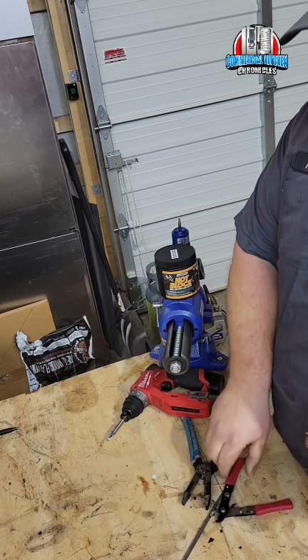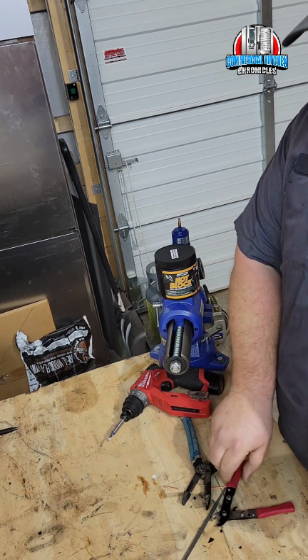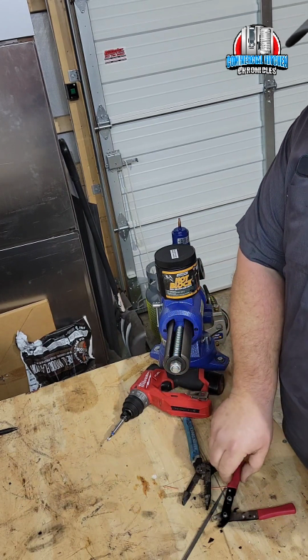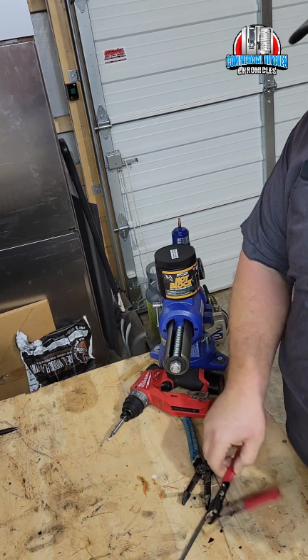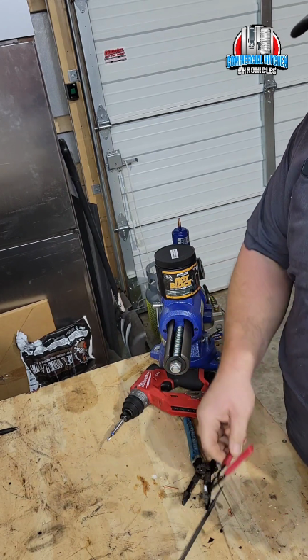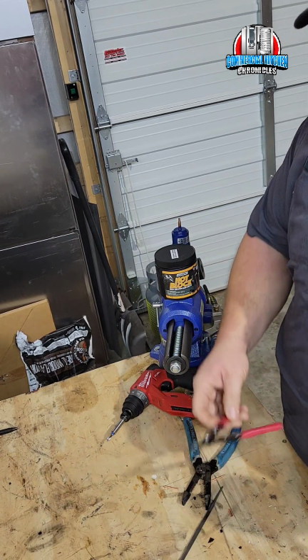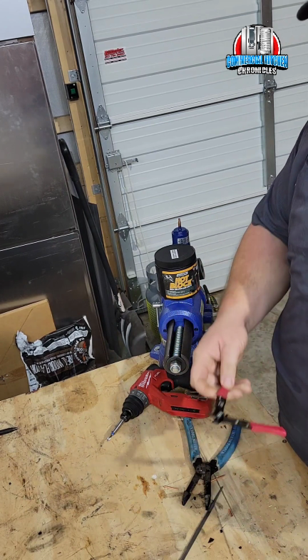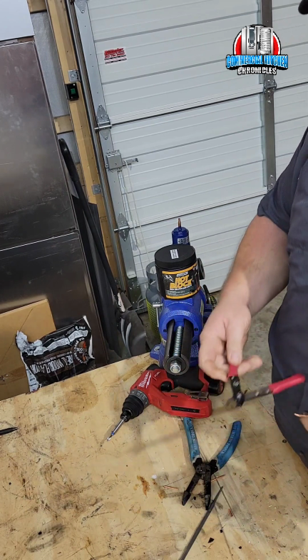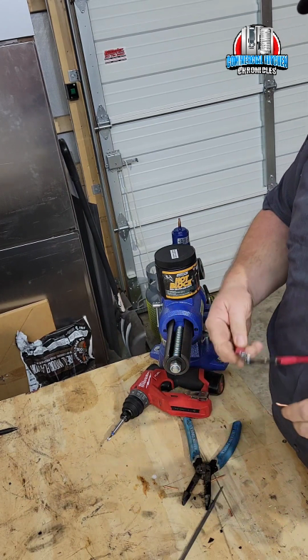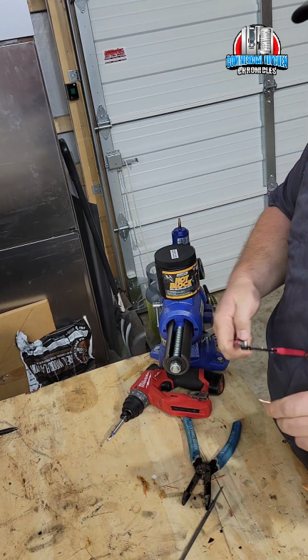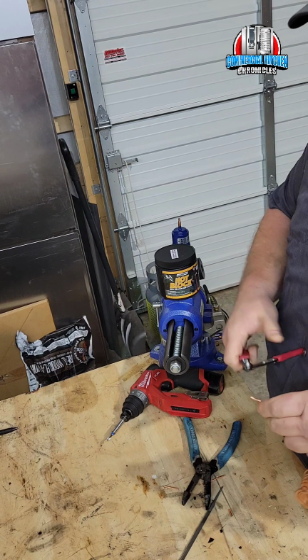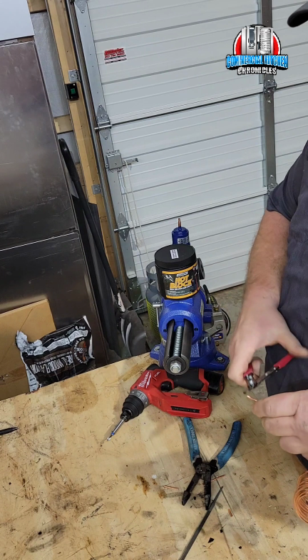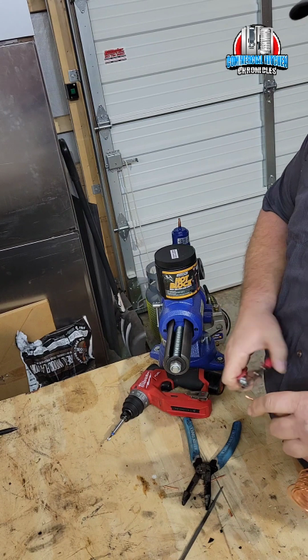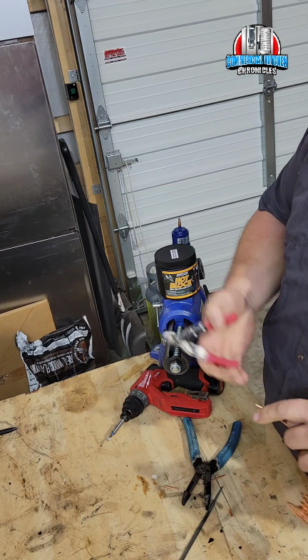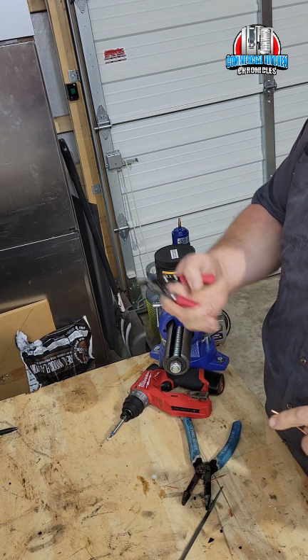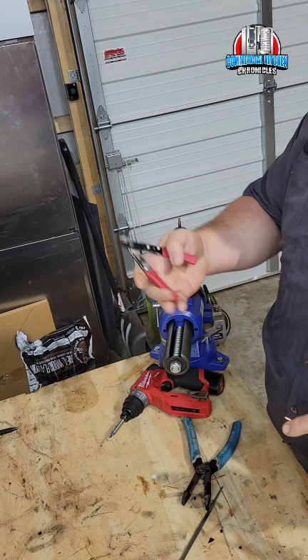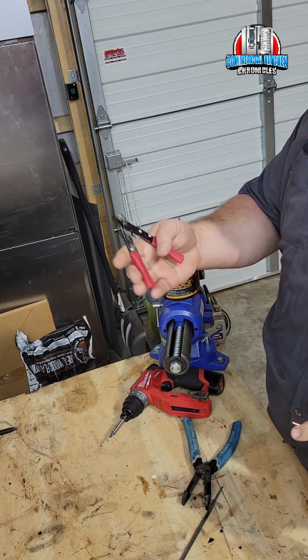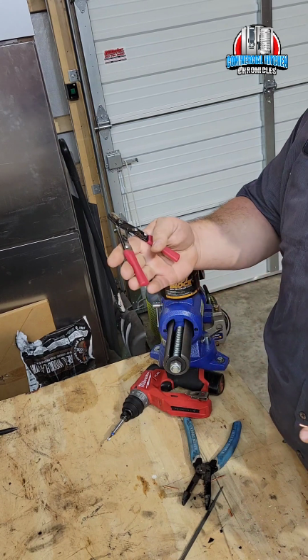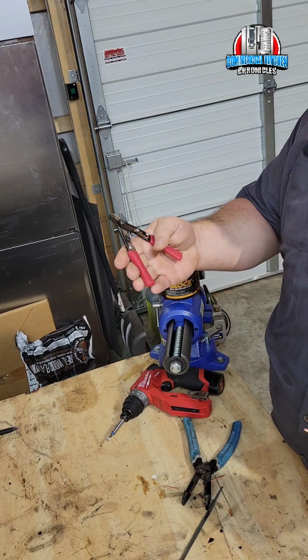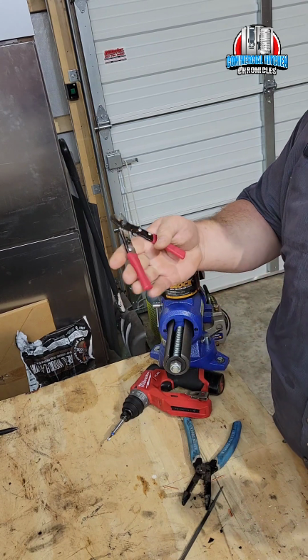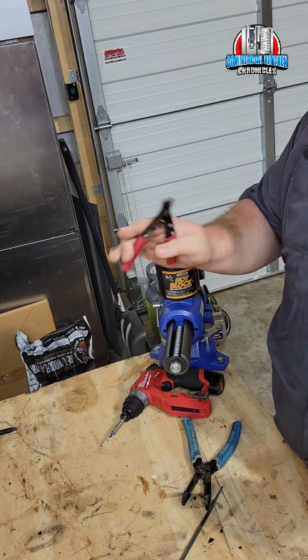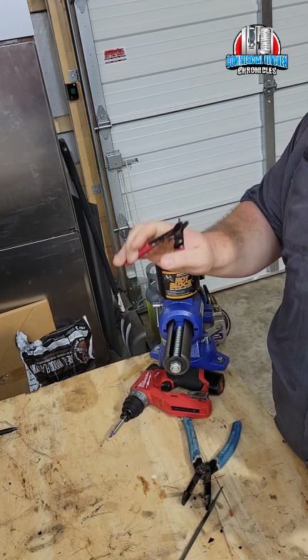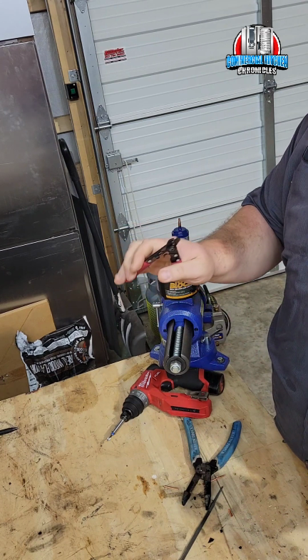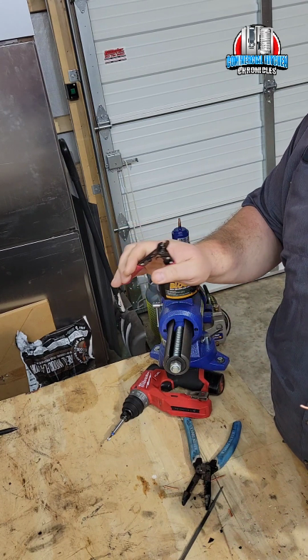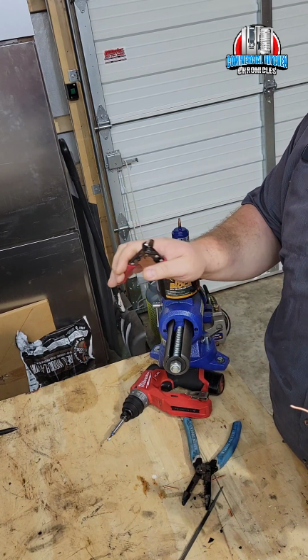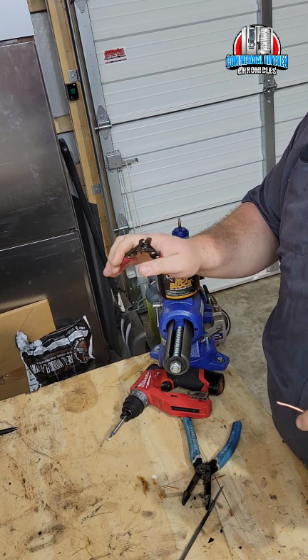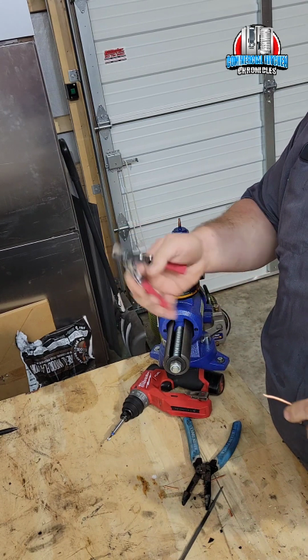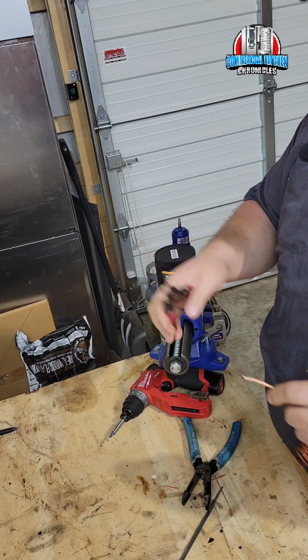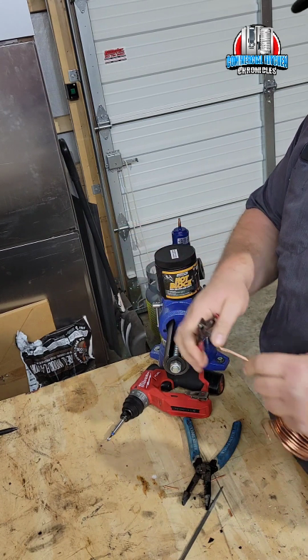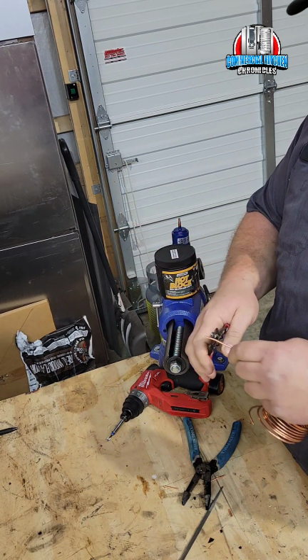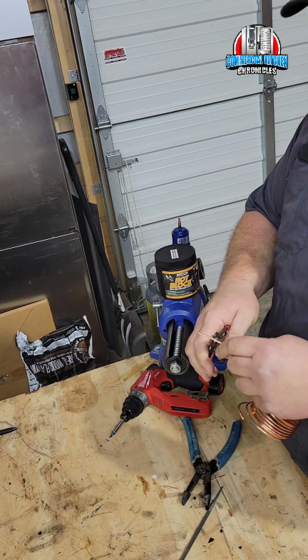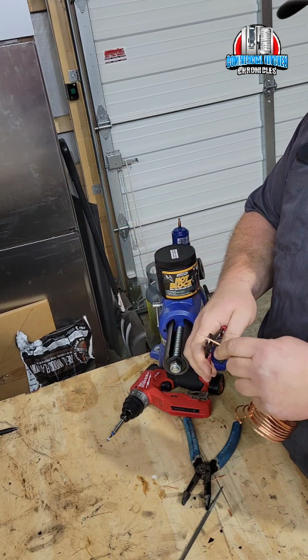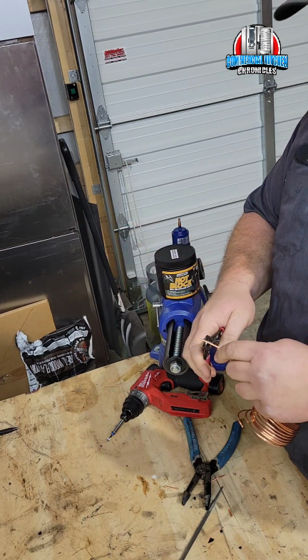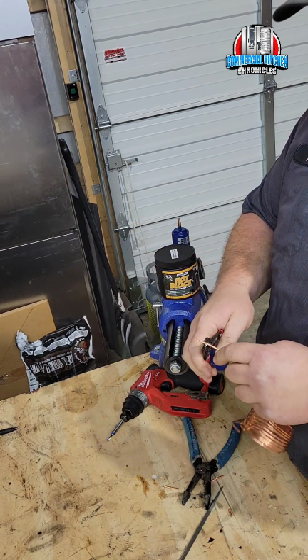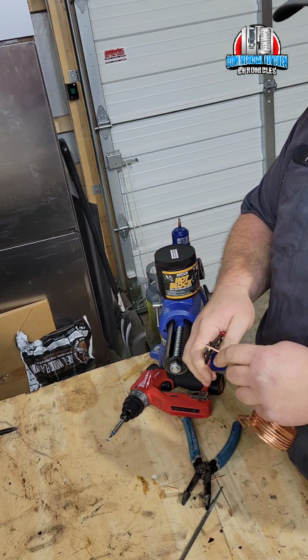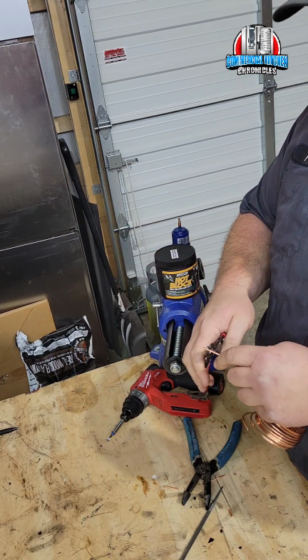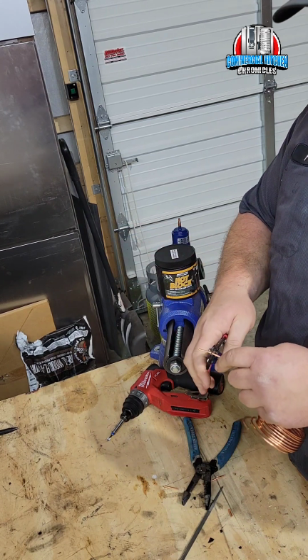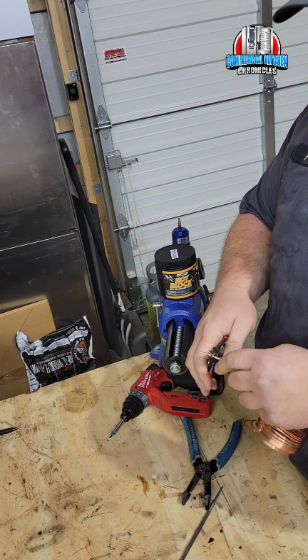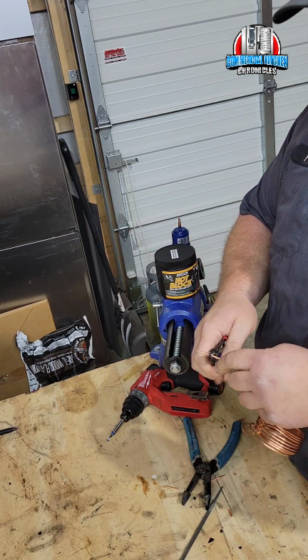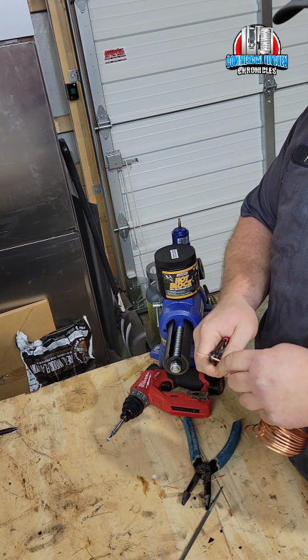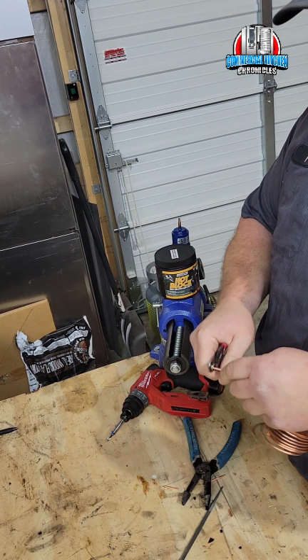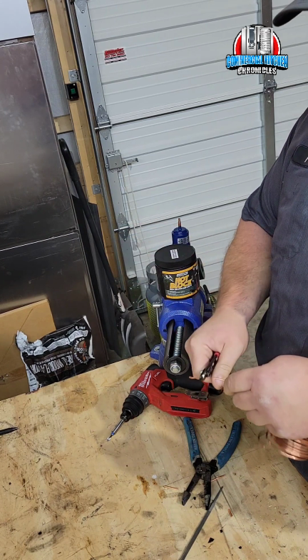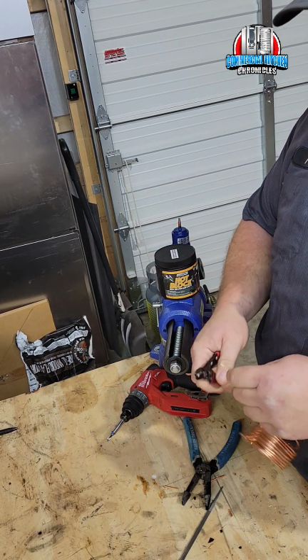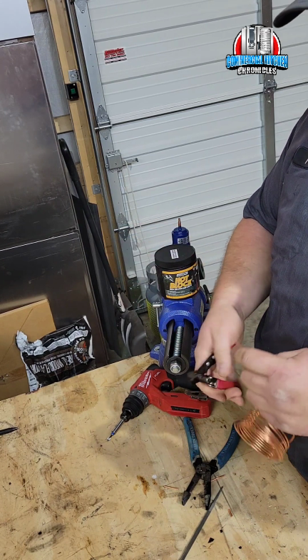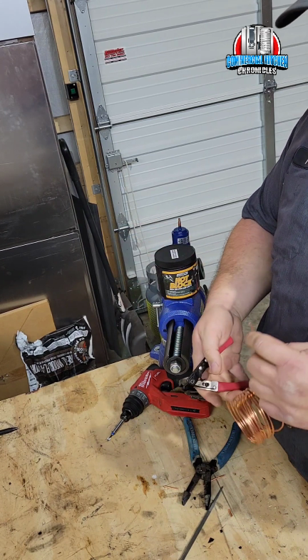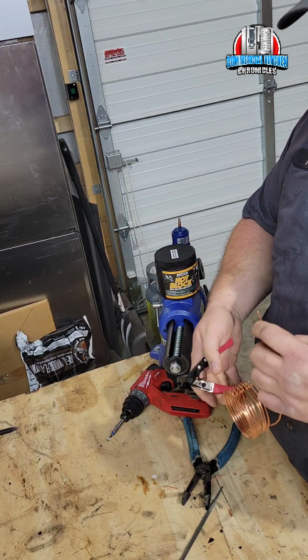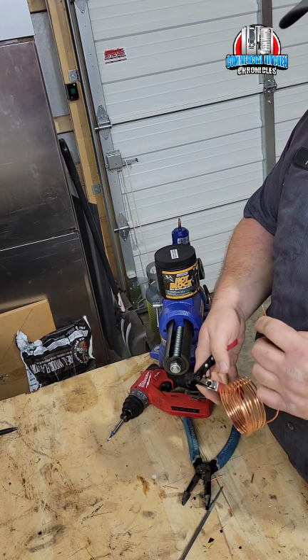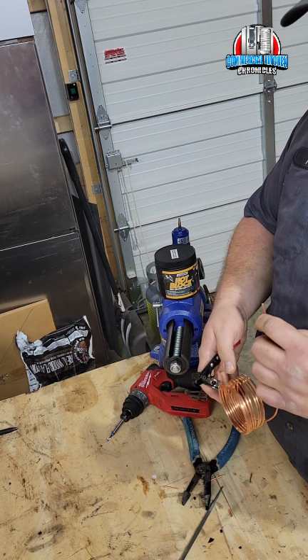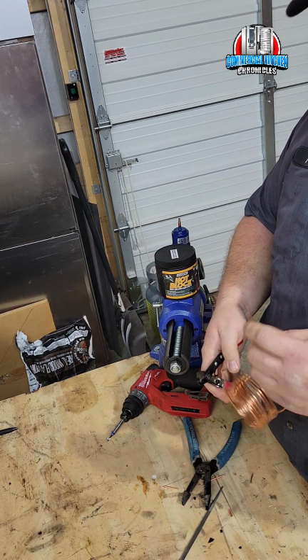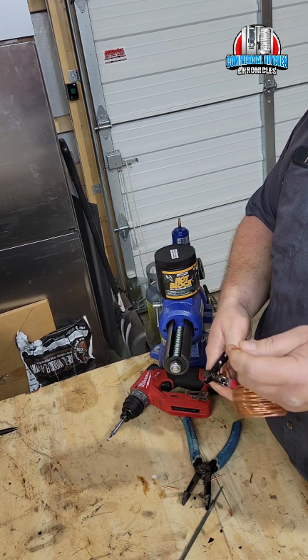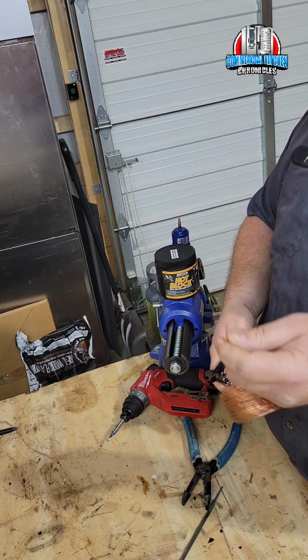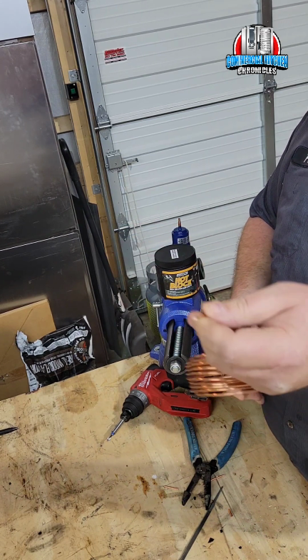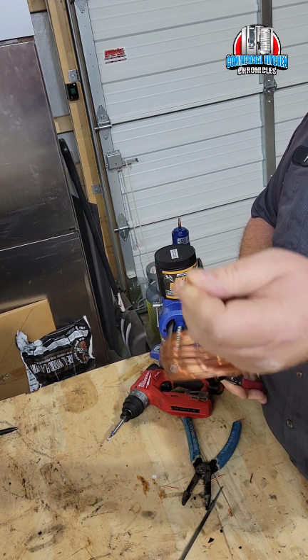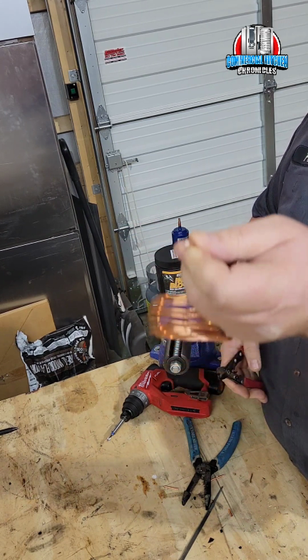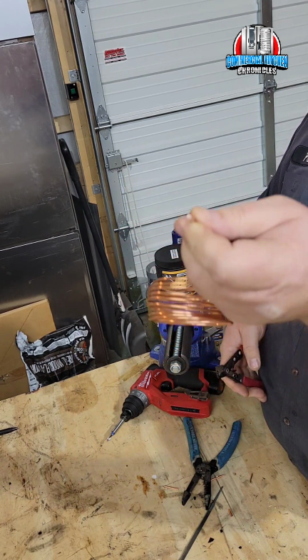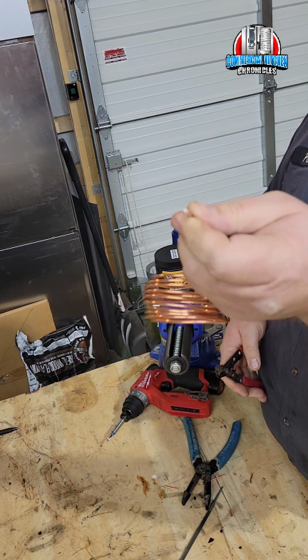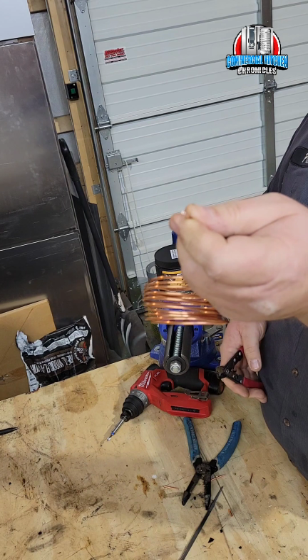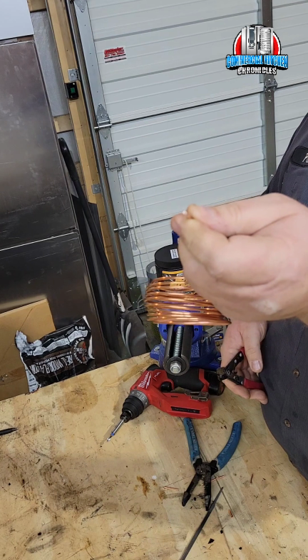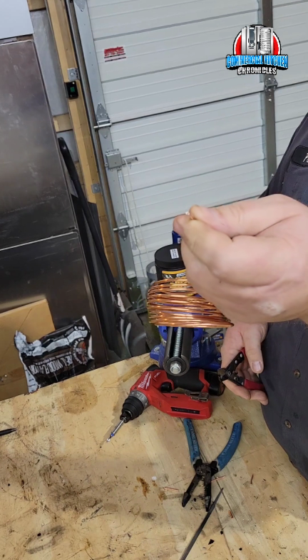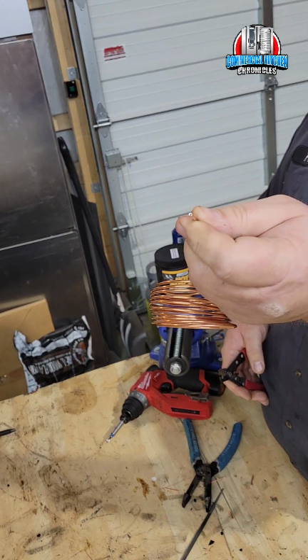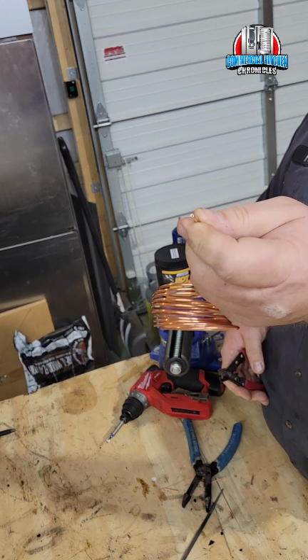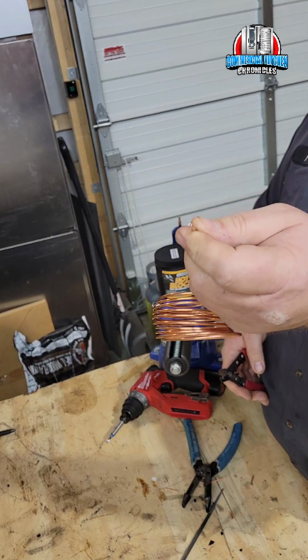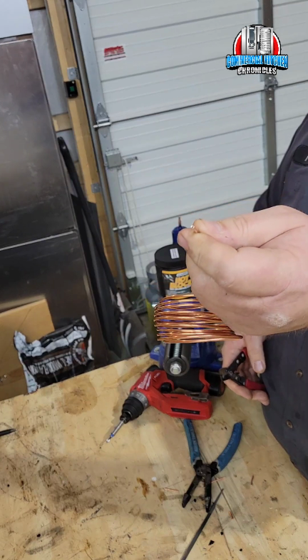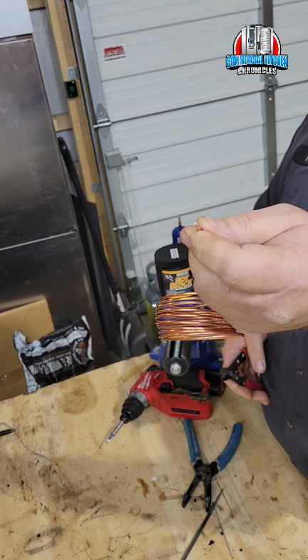And lastly, the trusty cap tube cutter. Cut it — there you go. Use it.